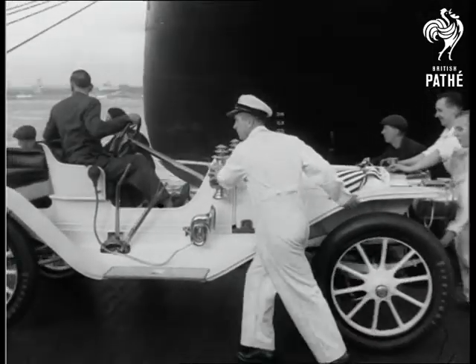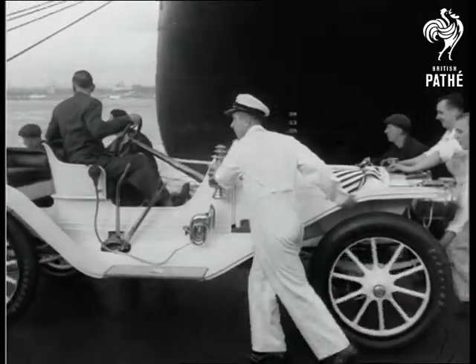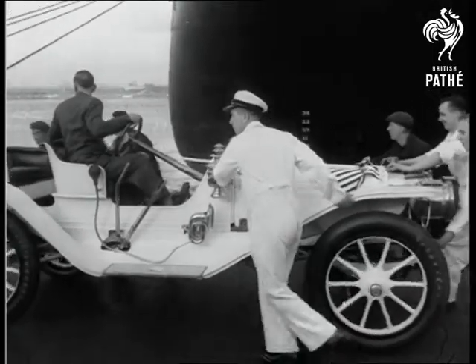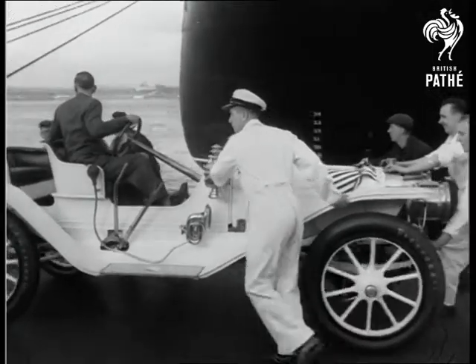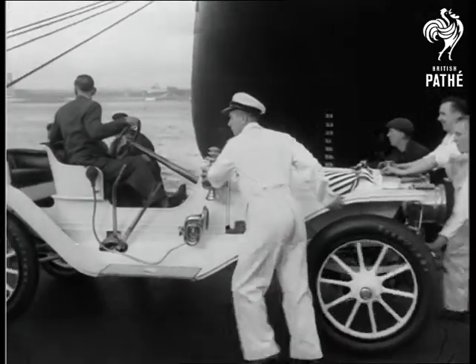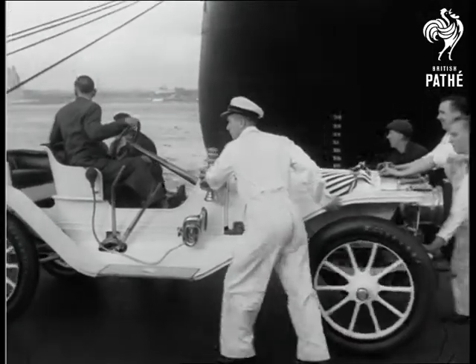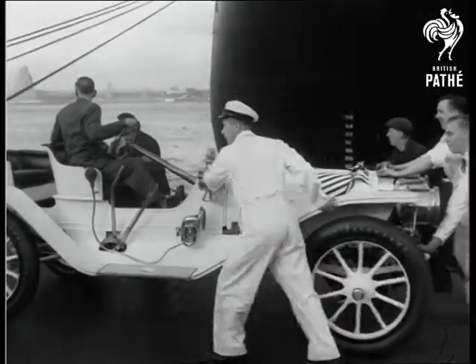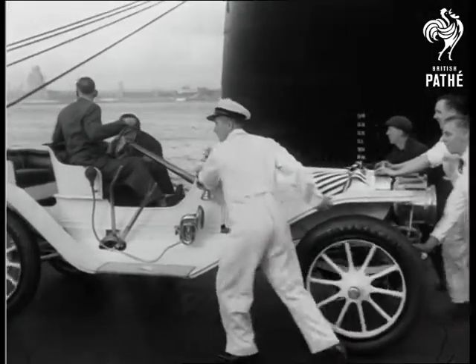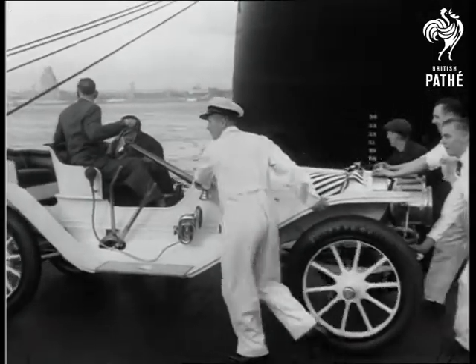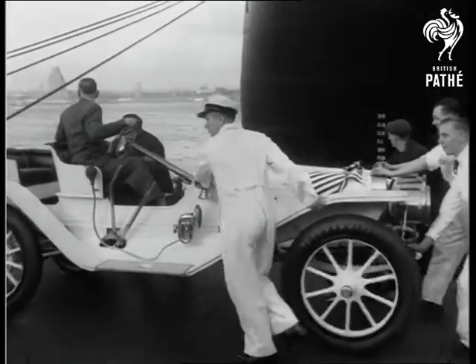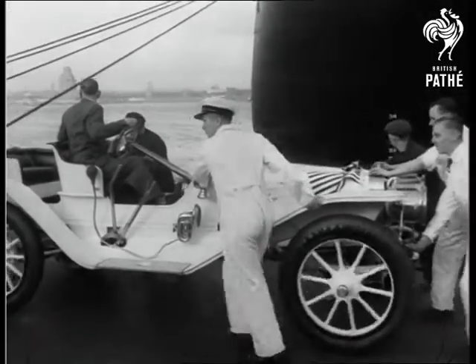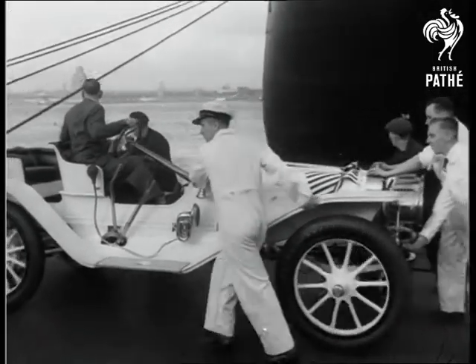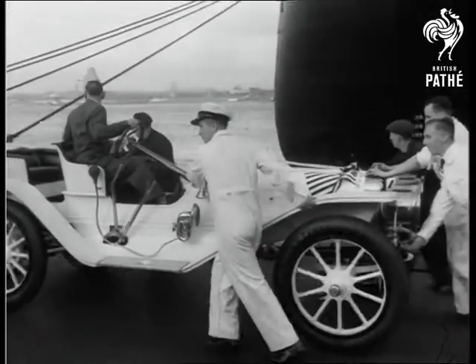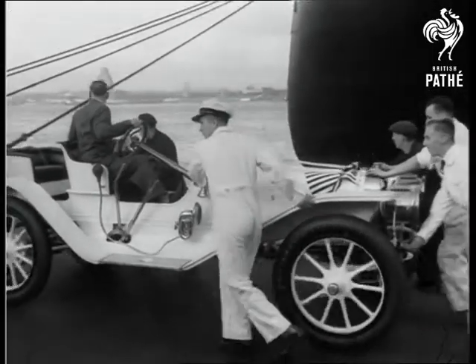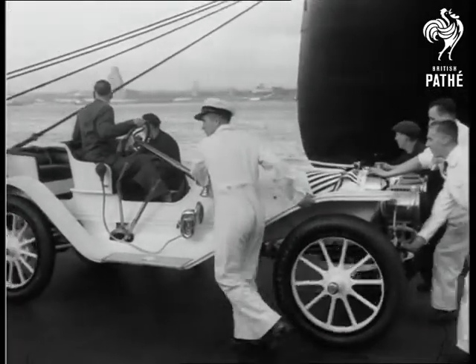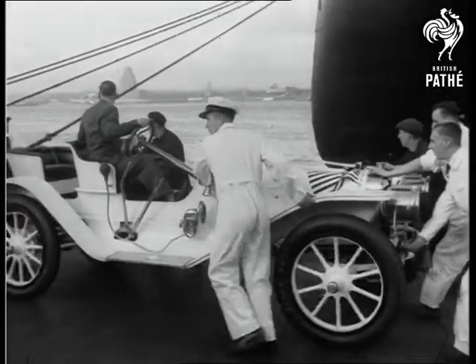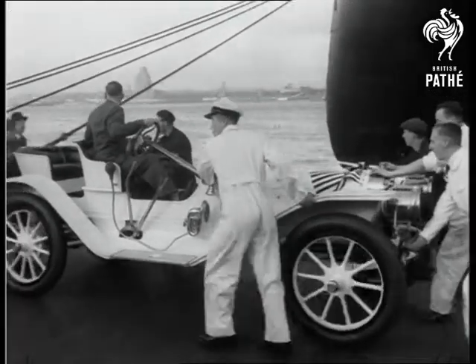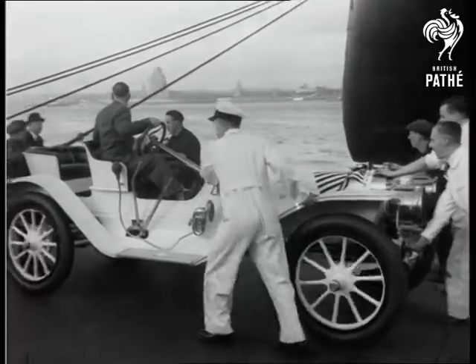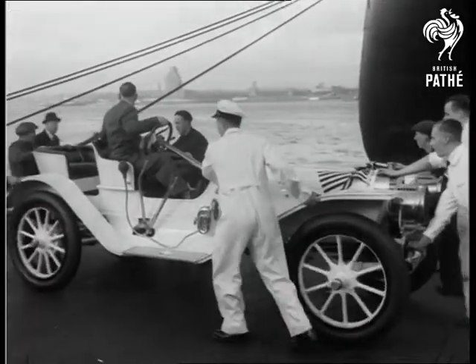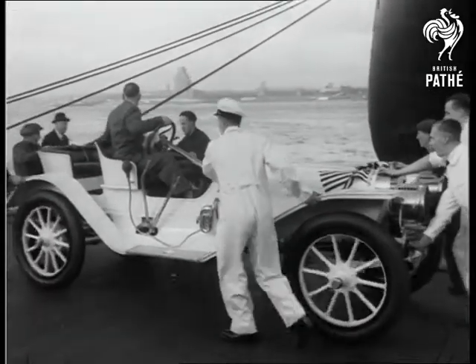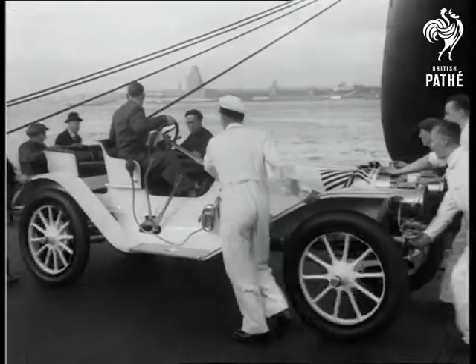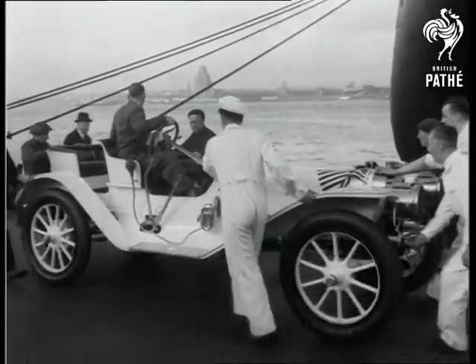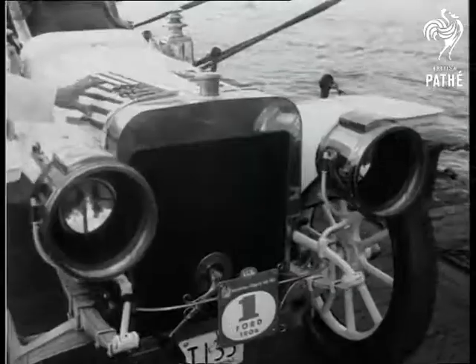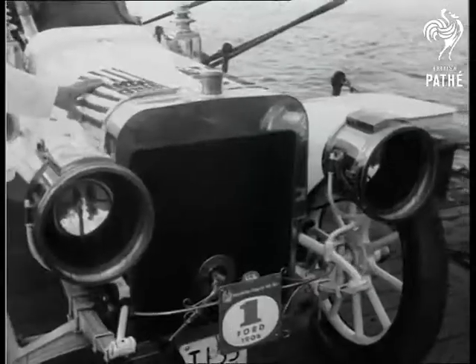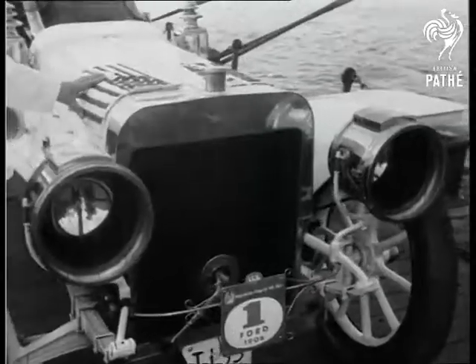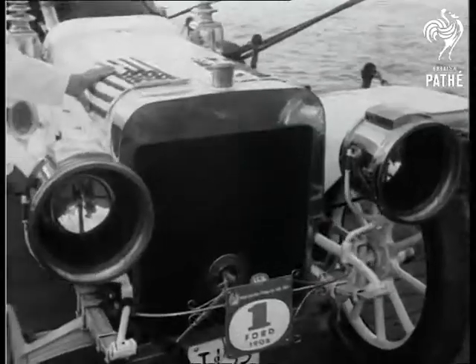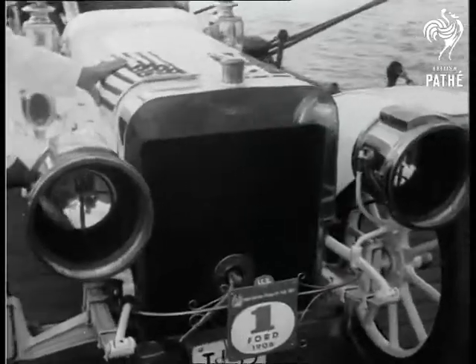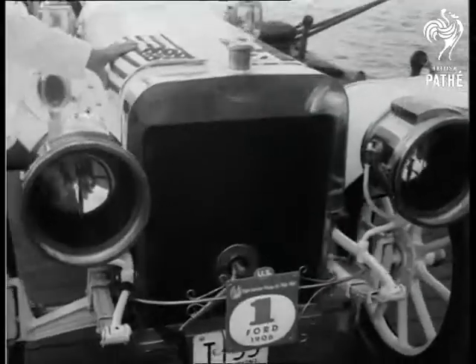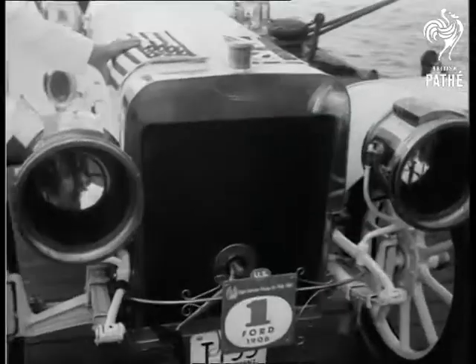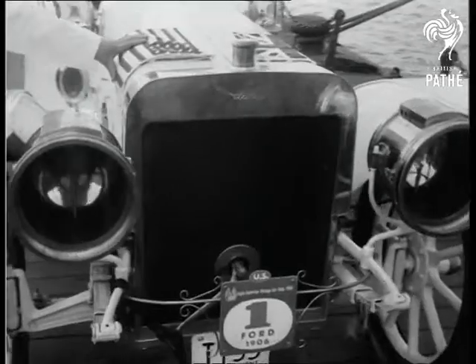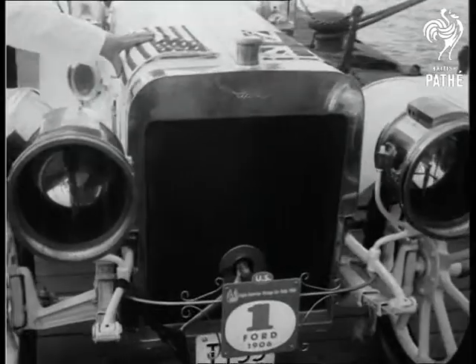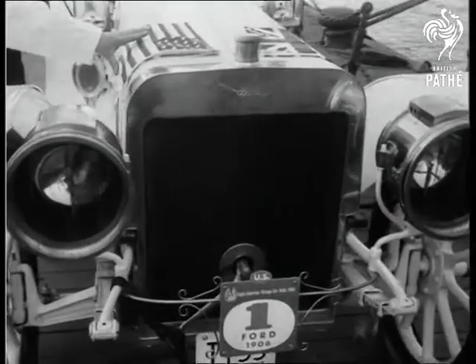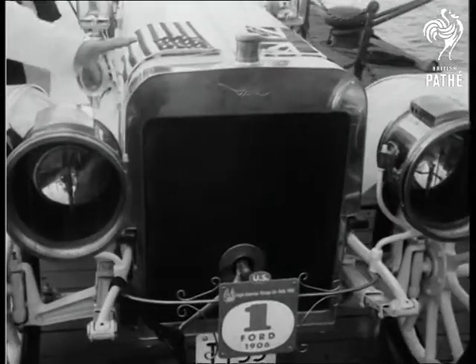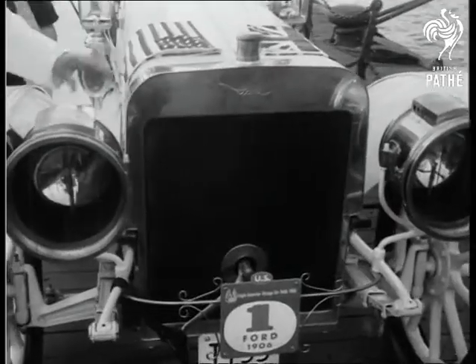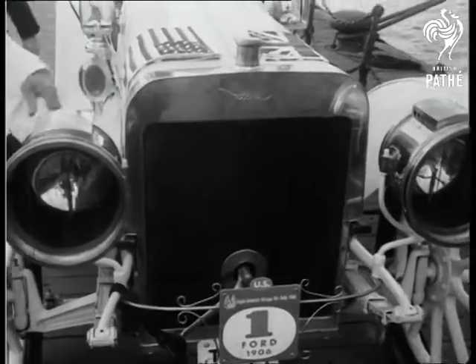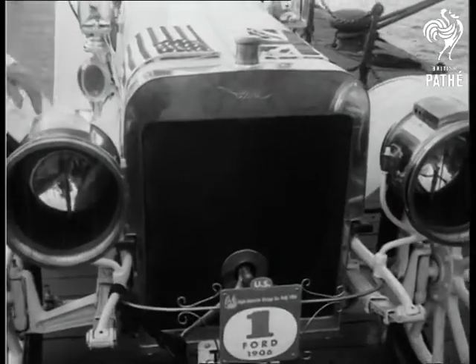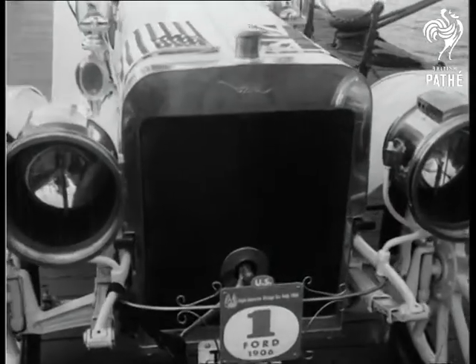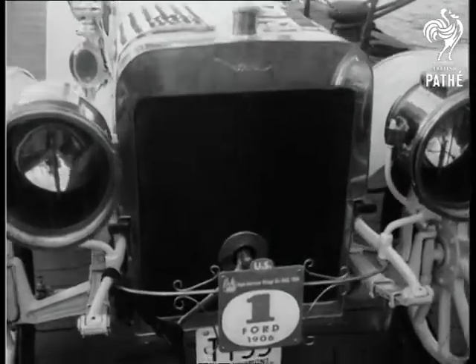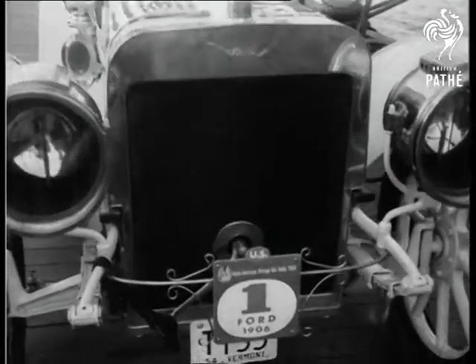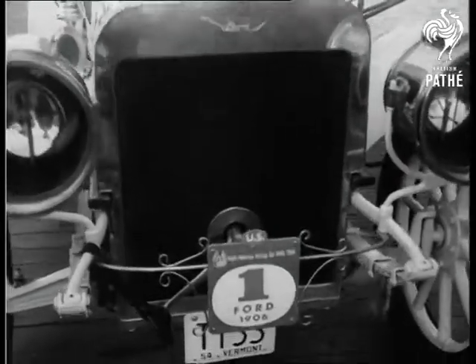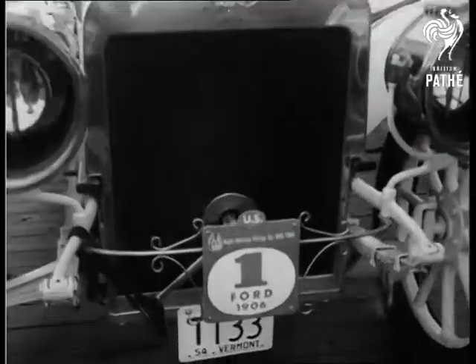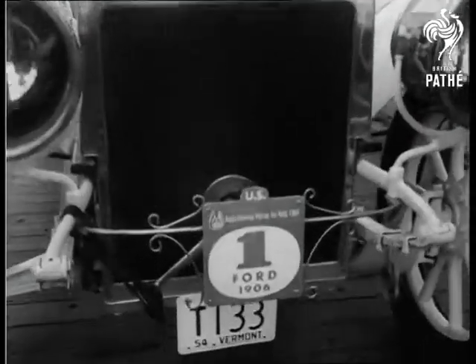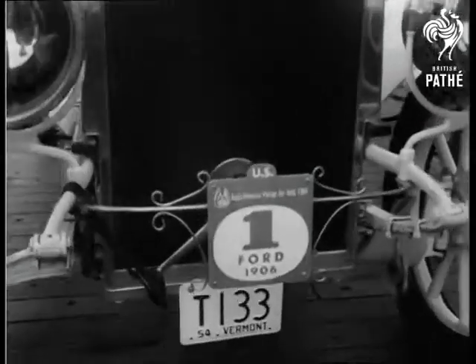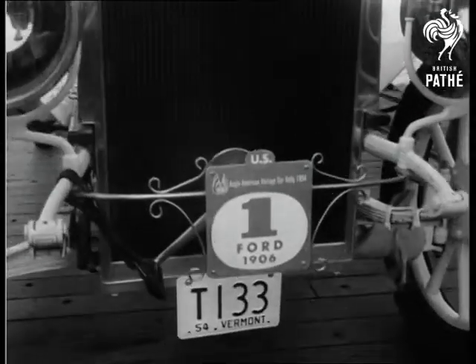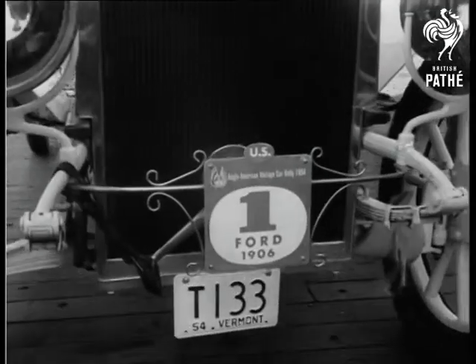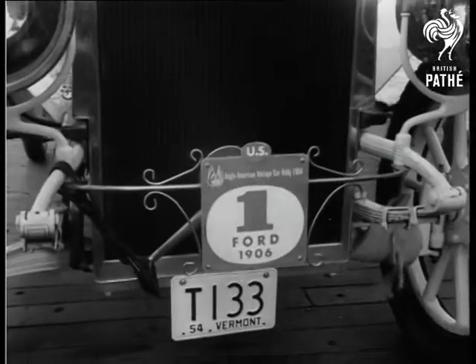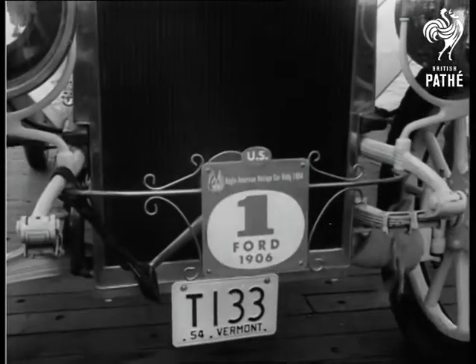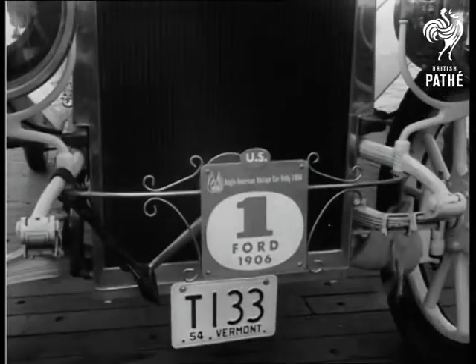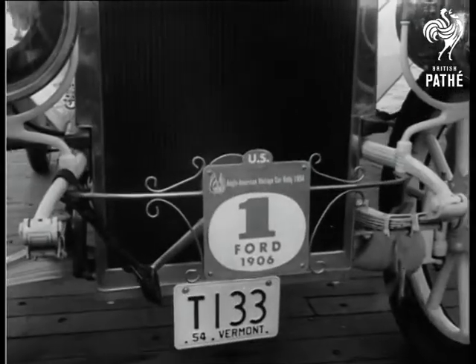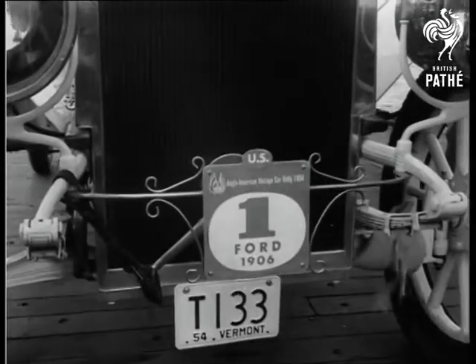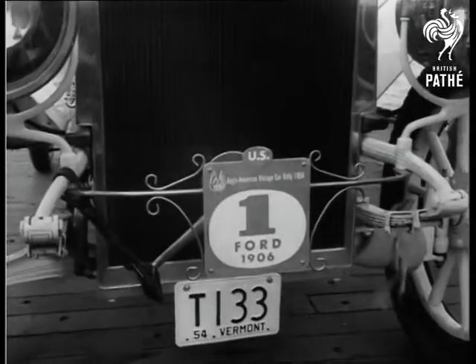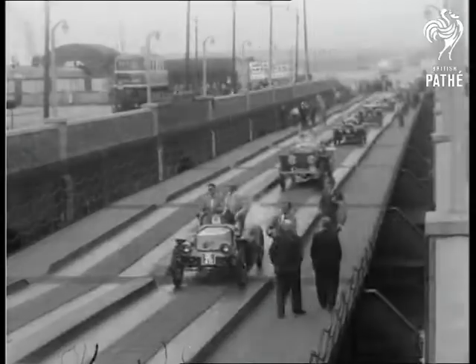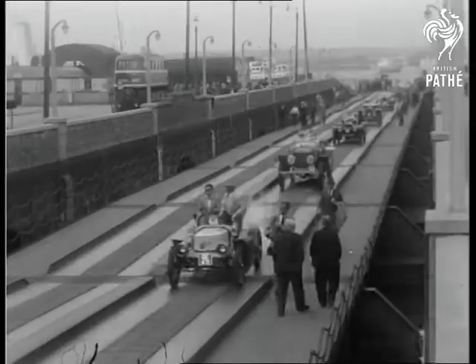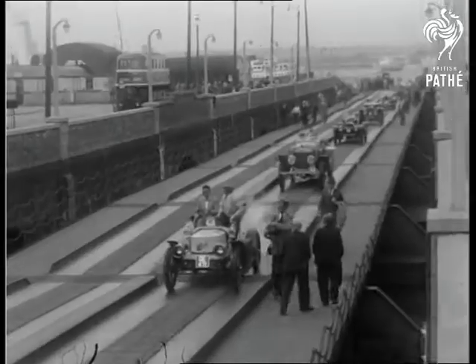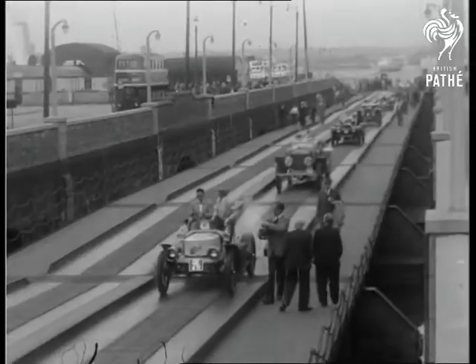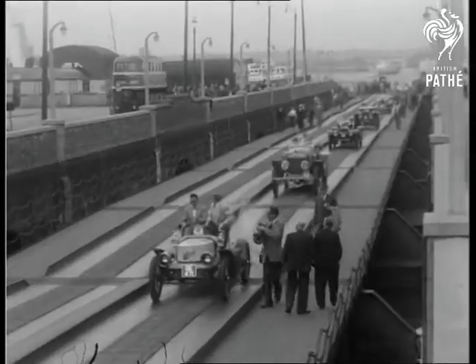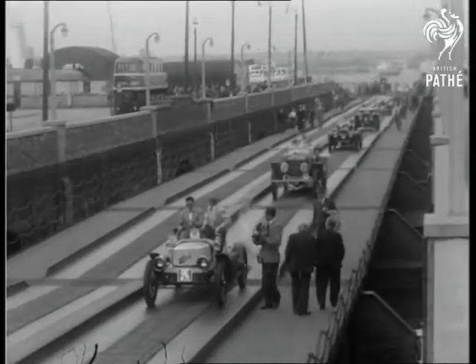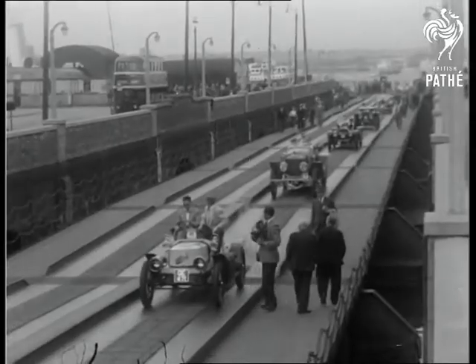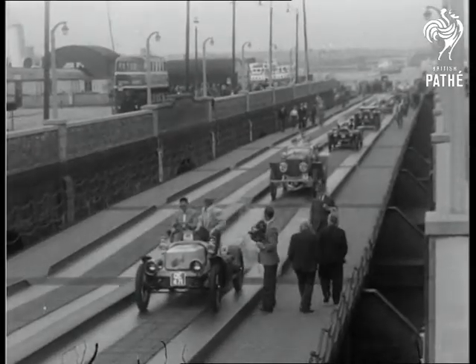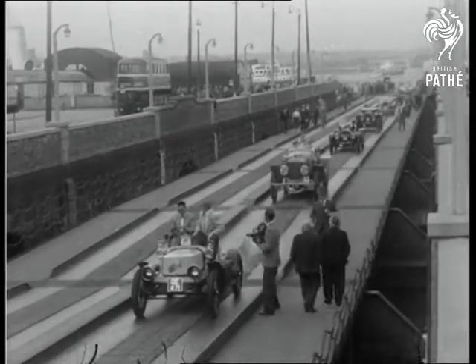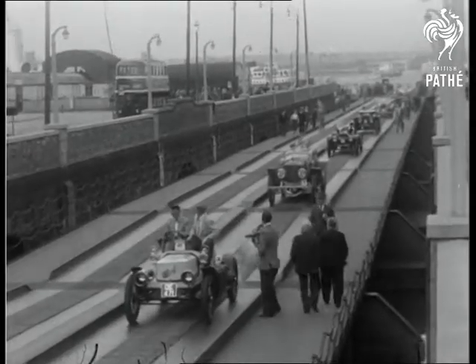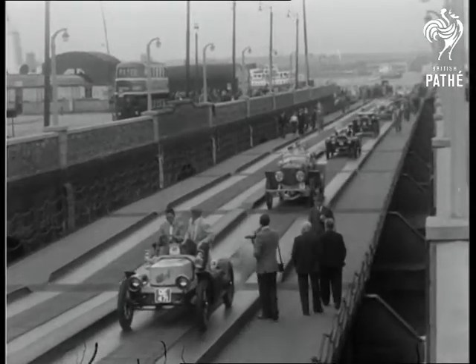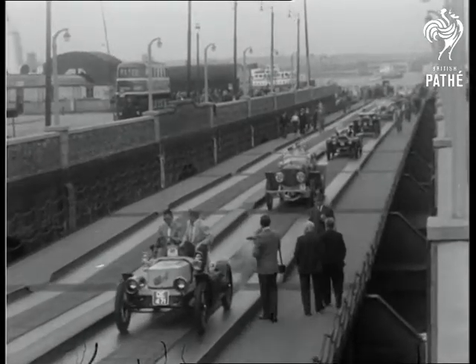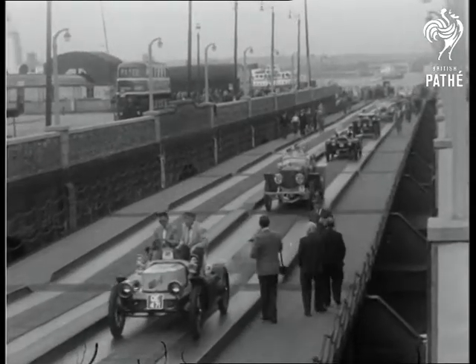And now it's the Ford Model K, the first production car in America, with a maximum speed of 60 miles an hour. So there they are, all set to prove there's life in the old crock yet.